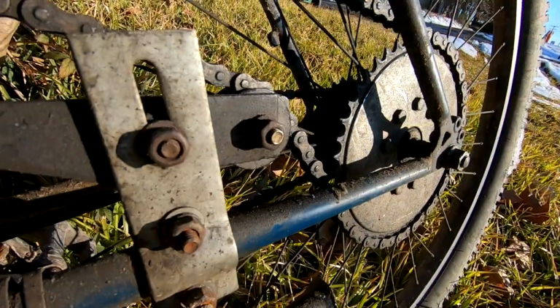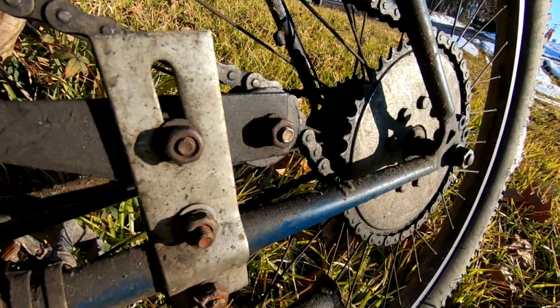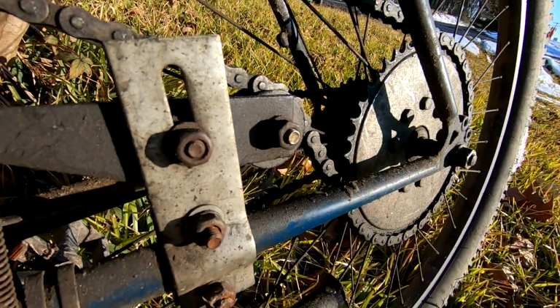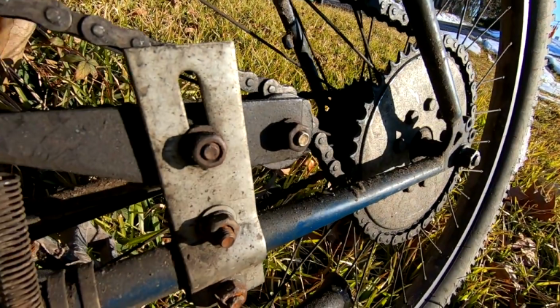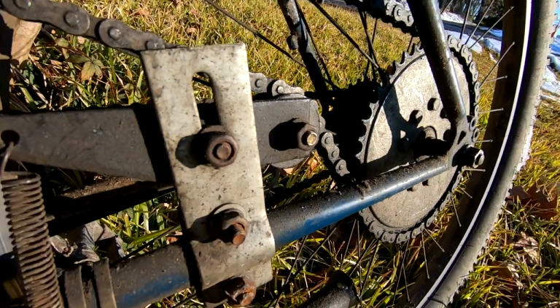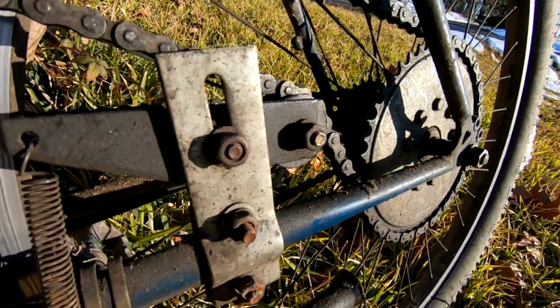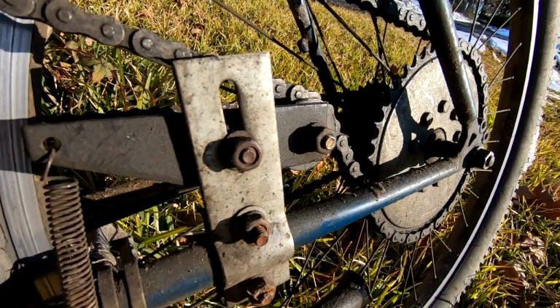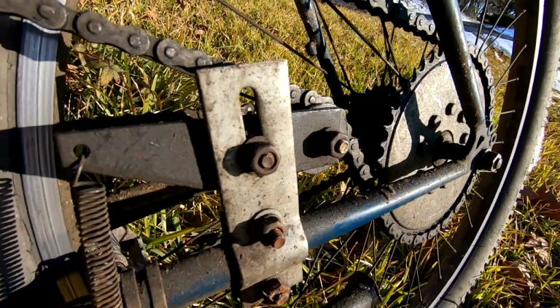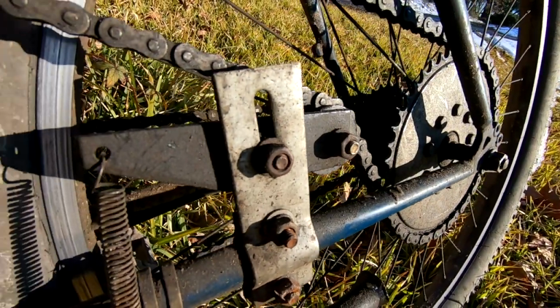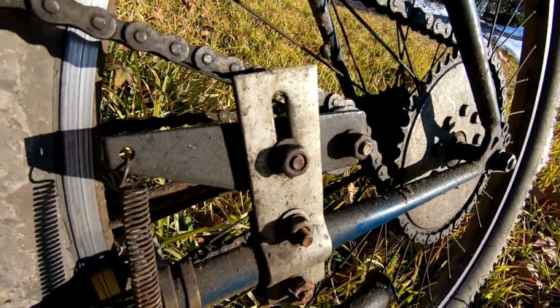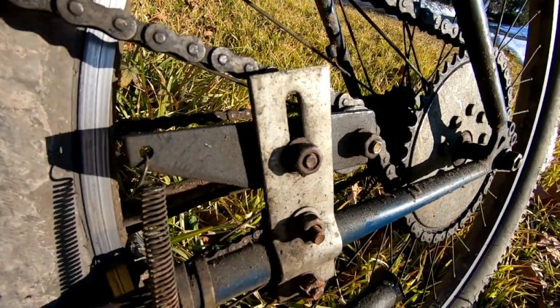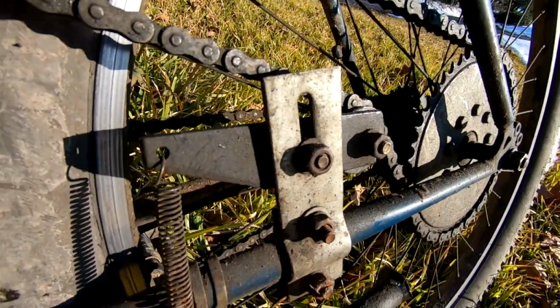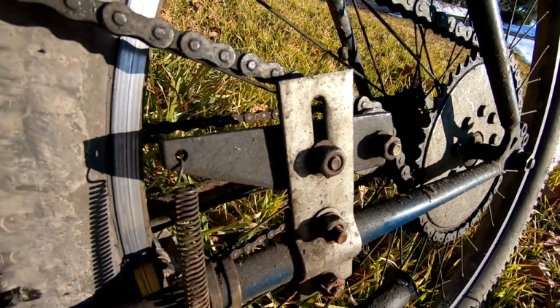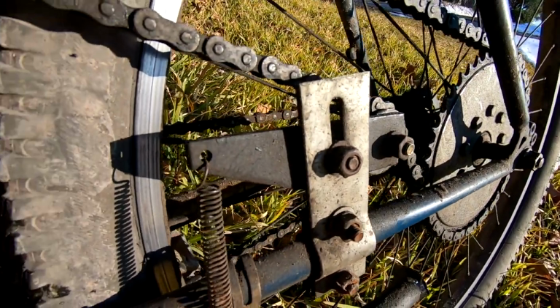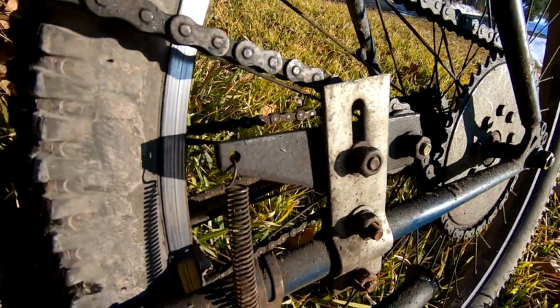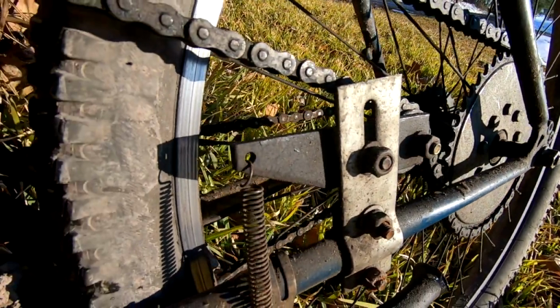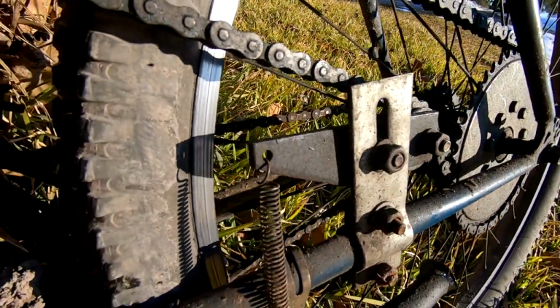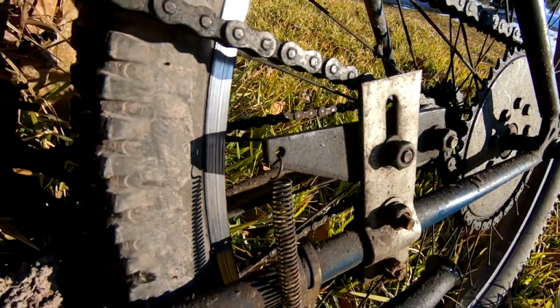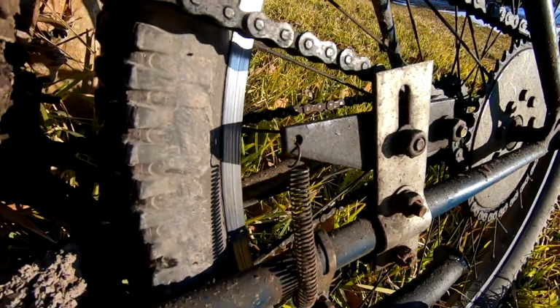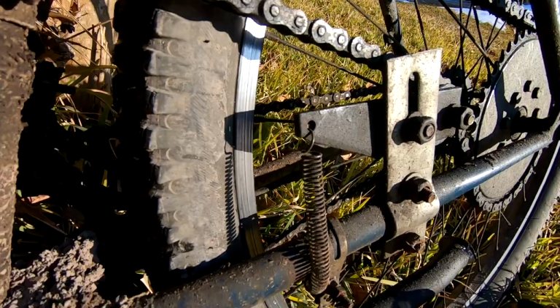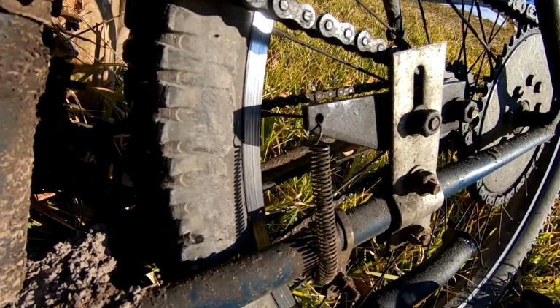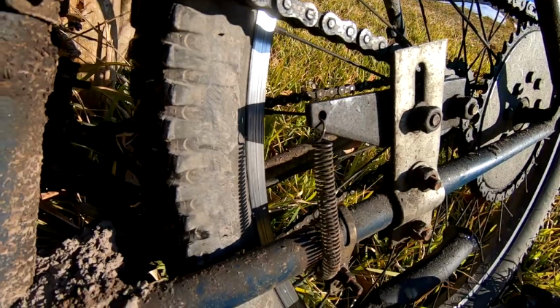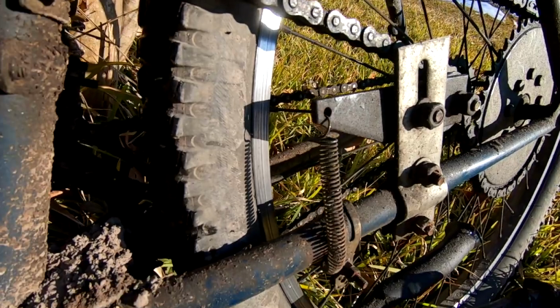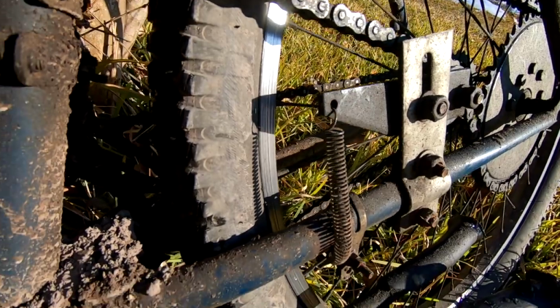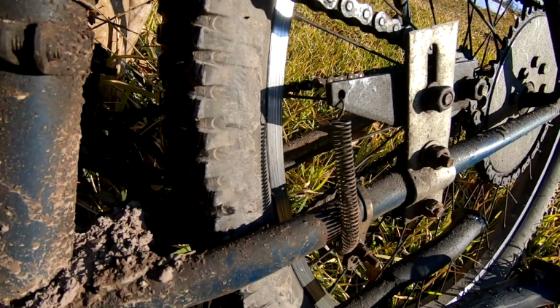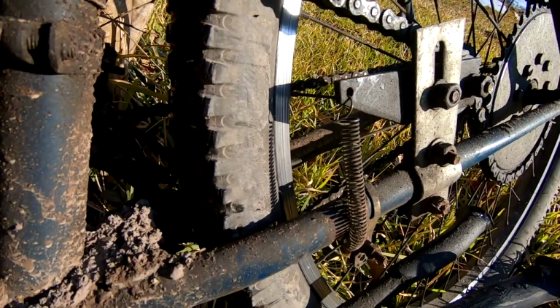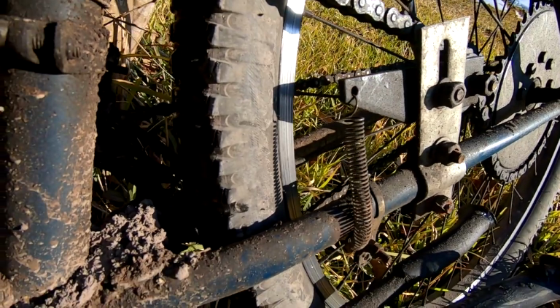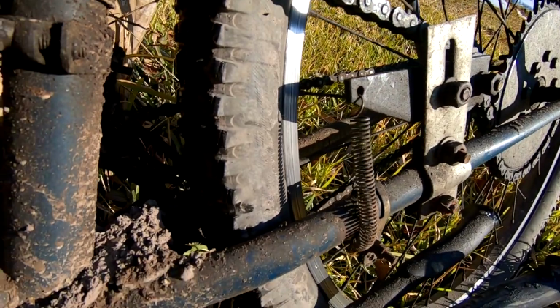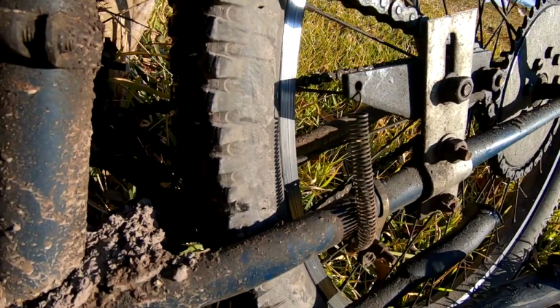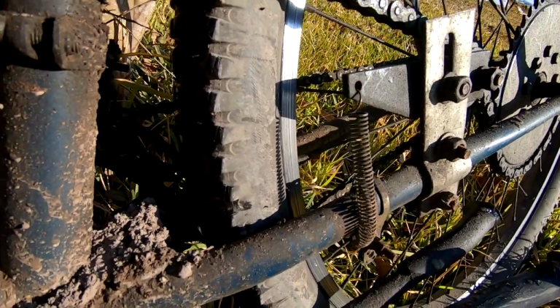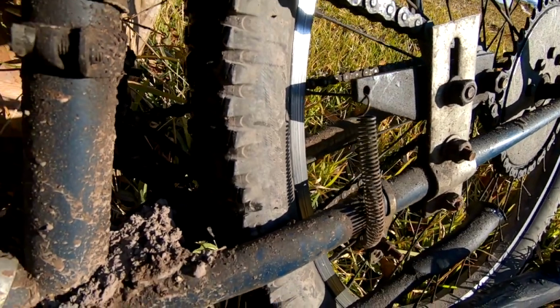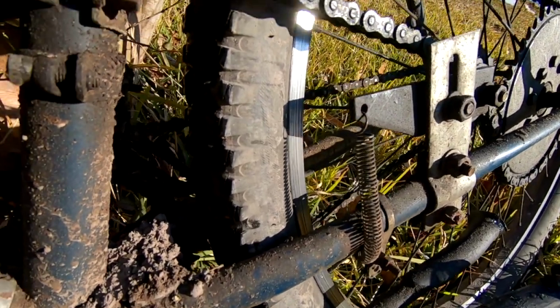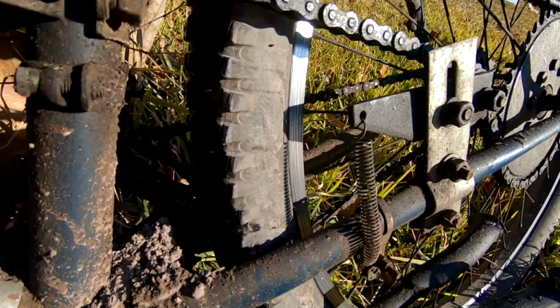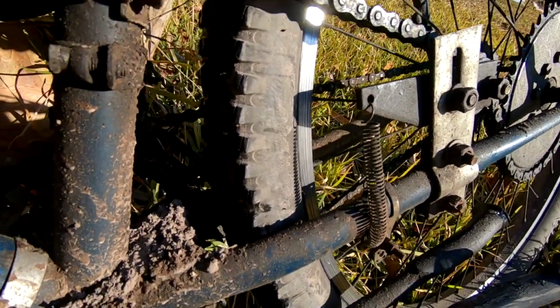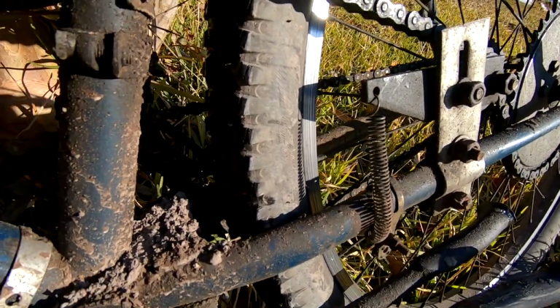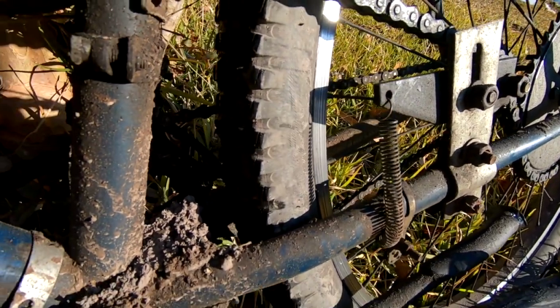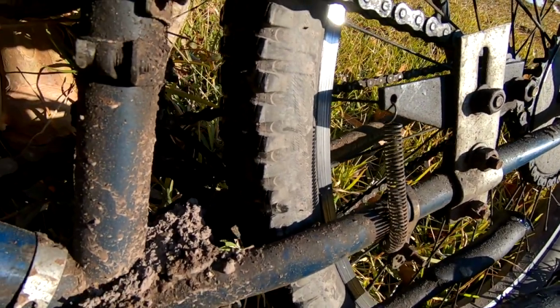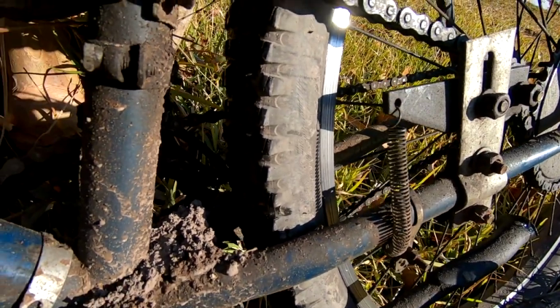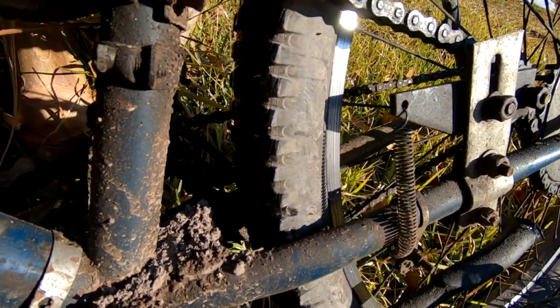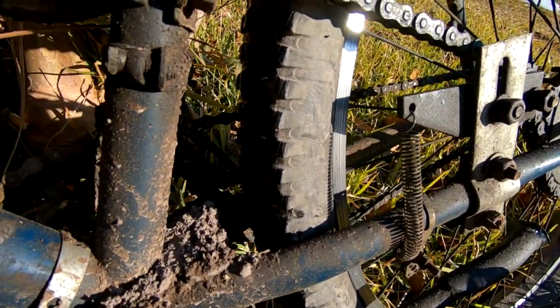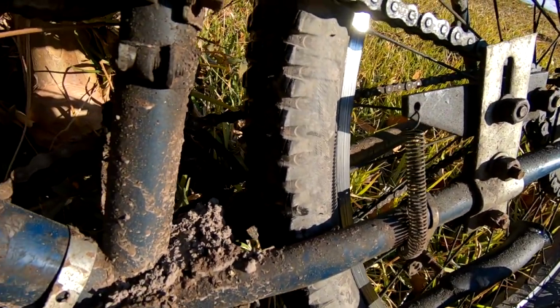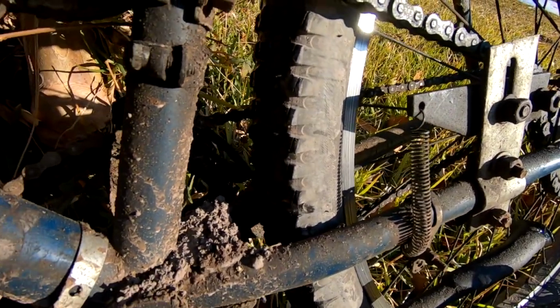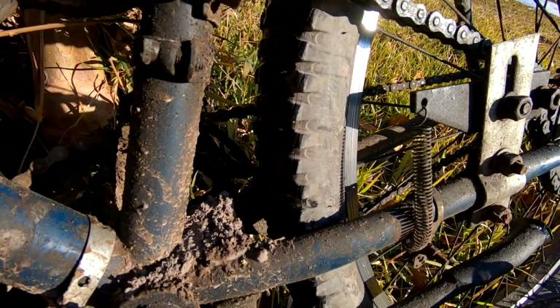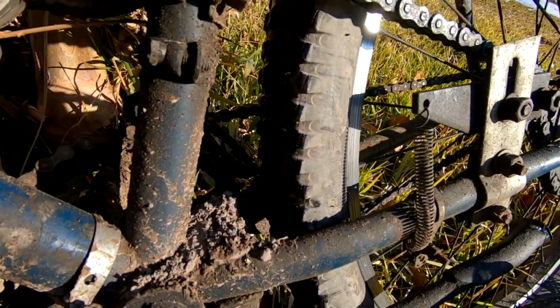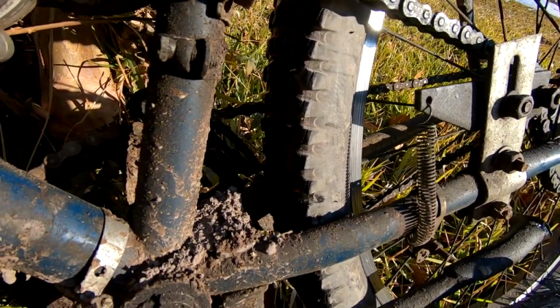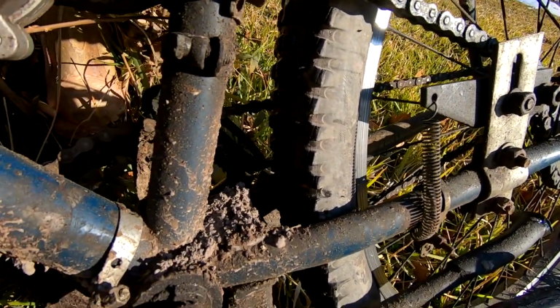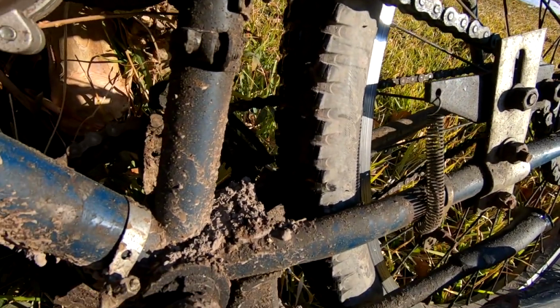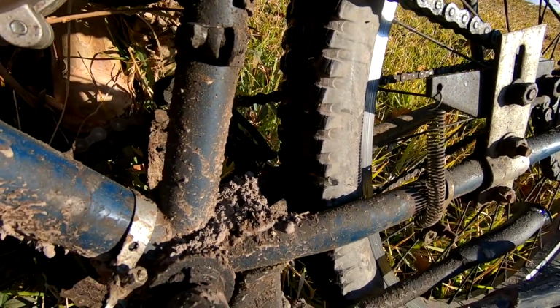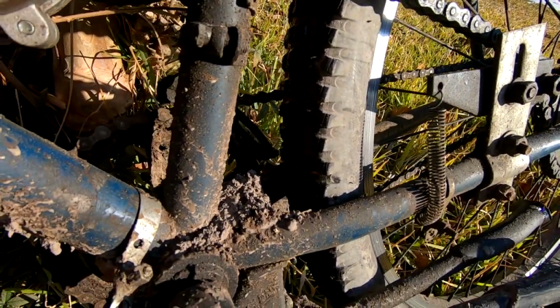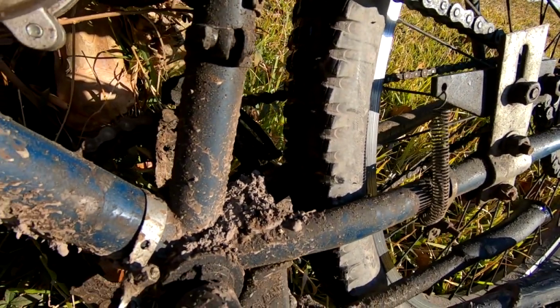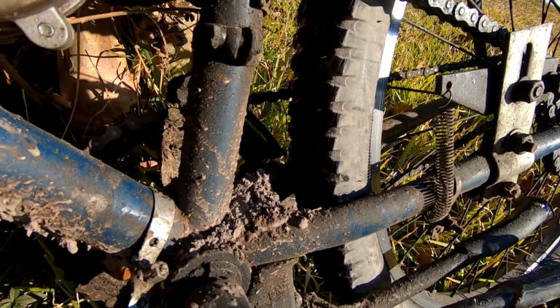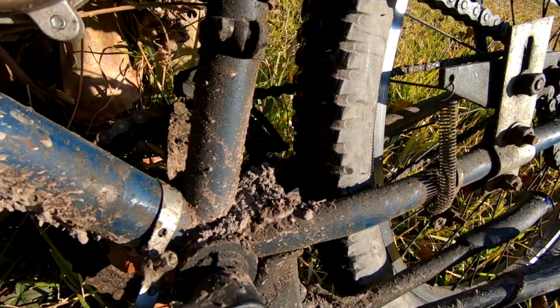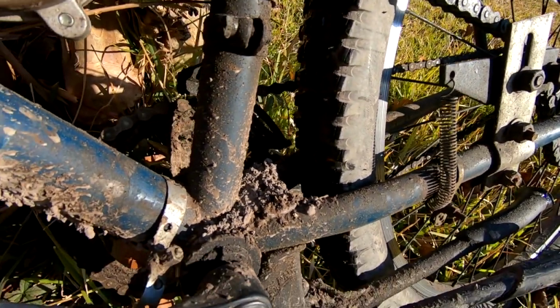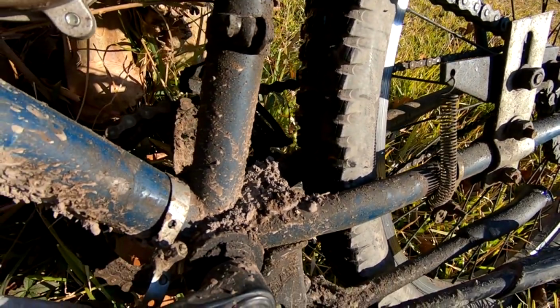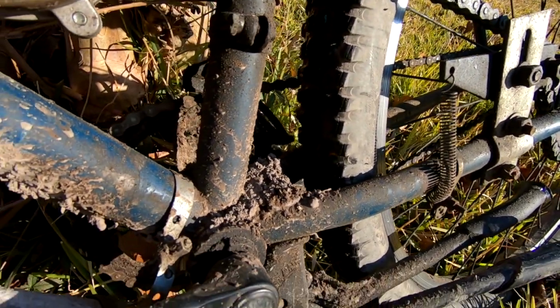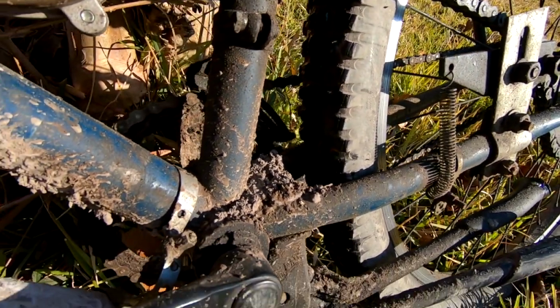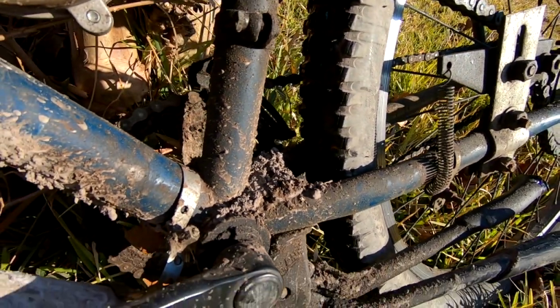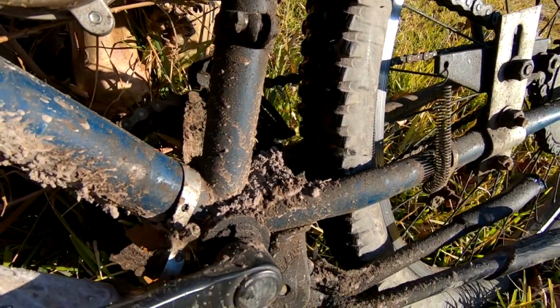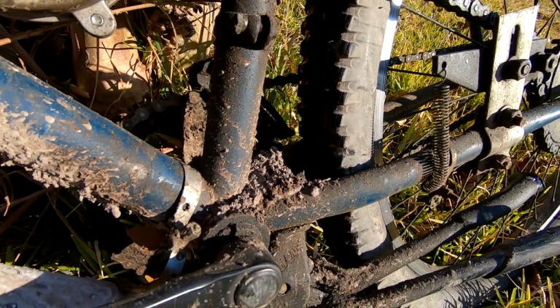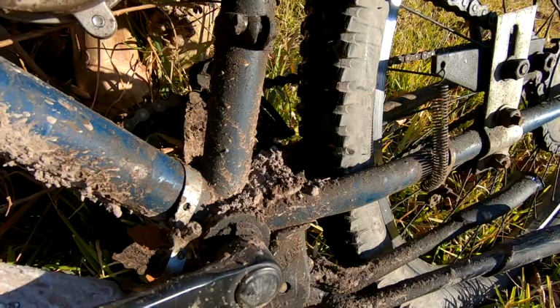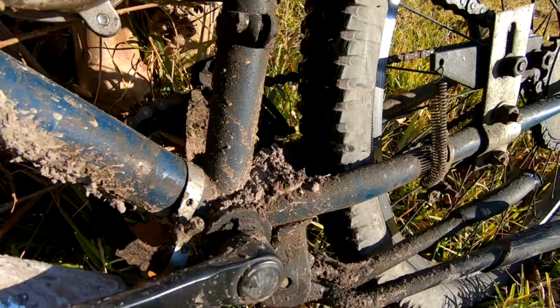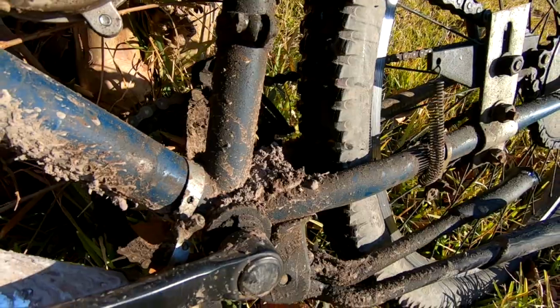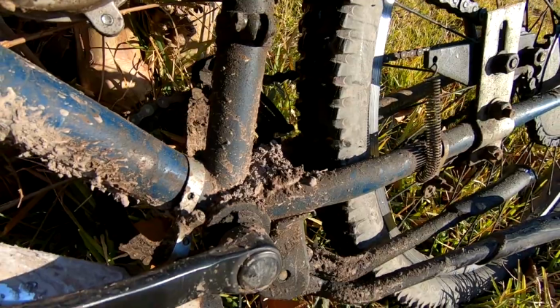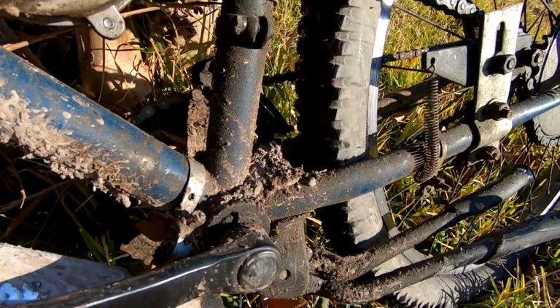First, we do have to be a little practical and knock off some of the loose dirt outside, so we got the garden hose and the scrub brush and went to town.